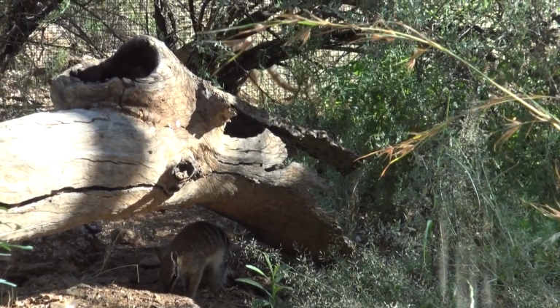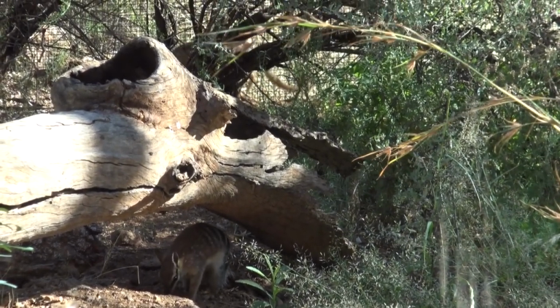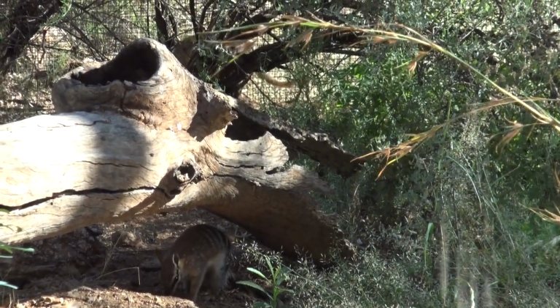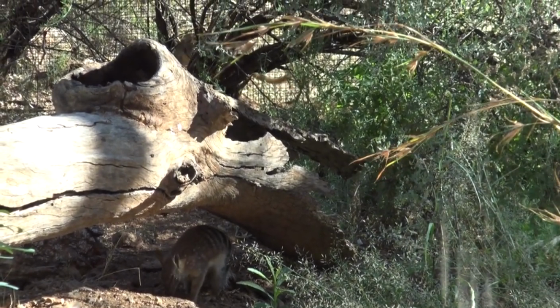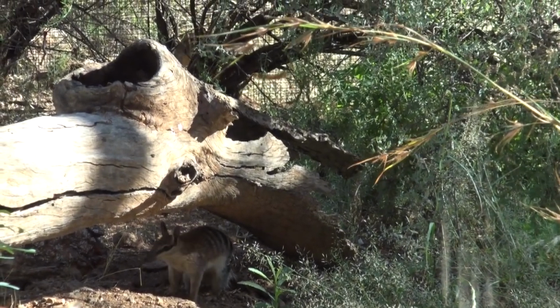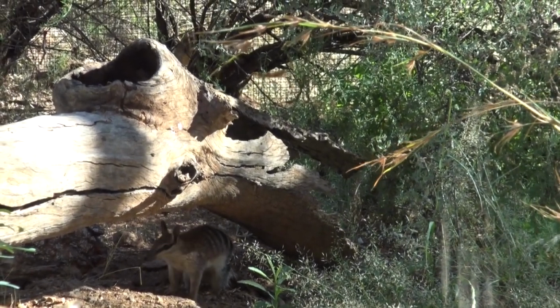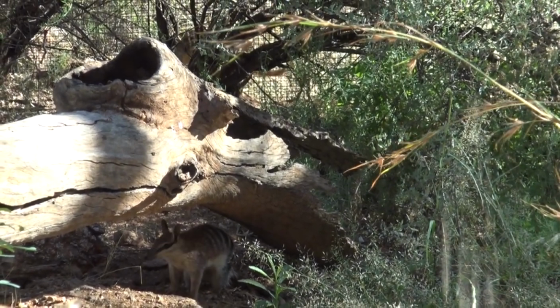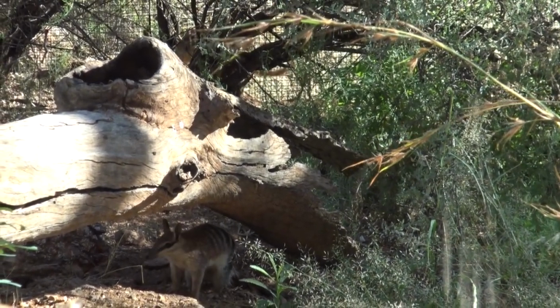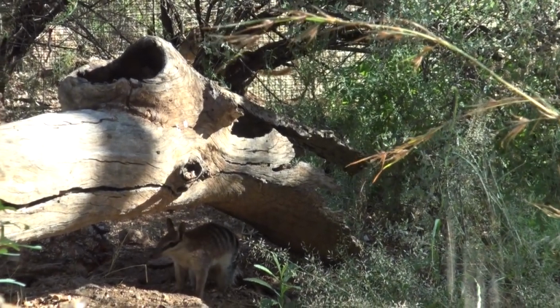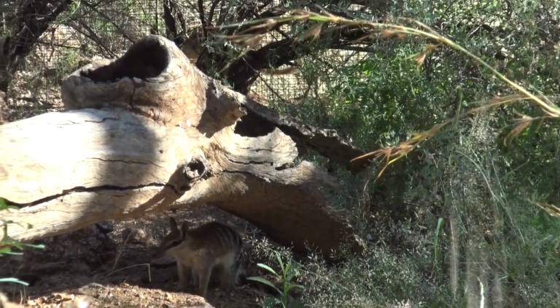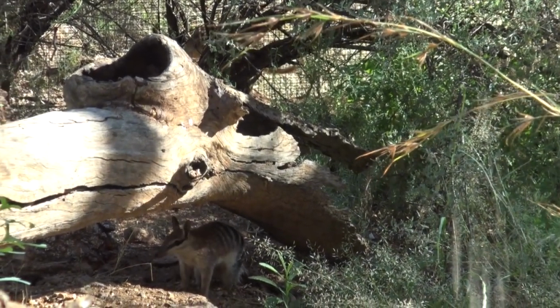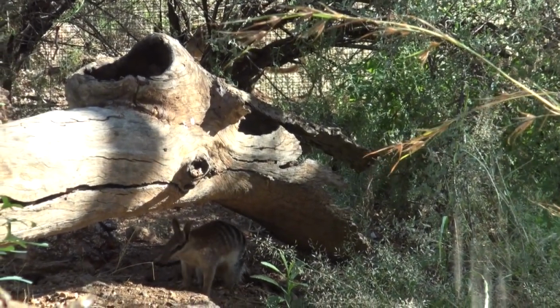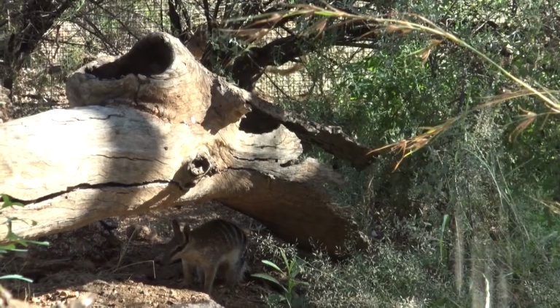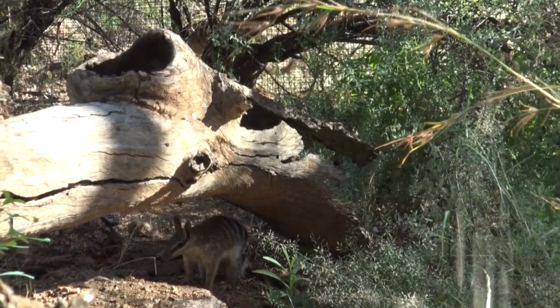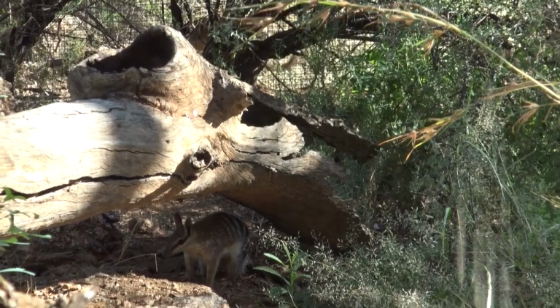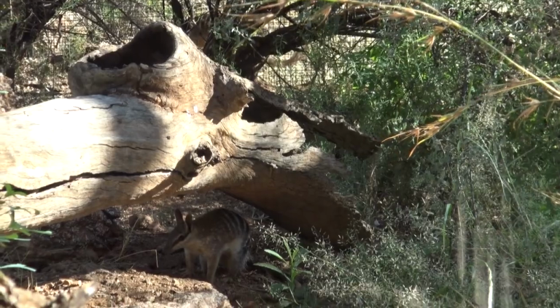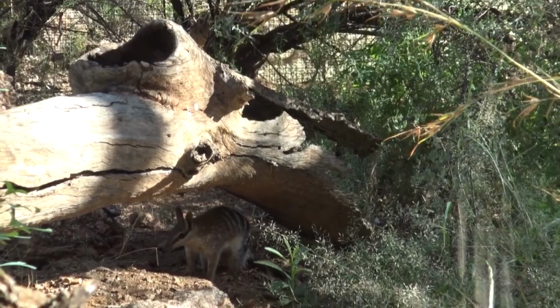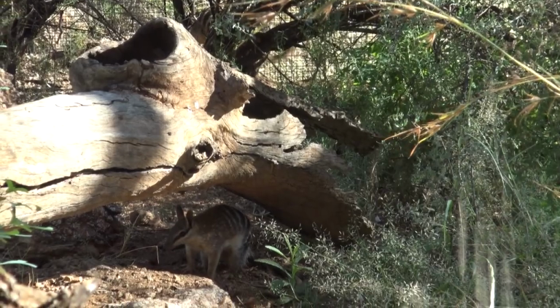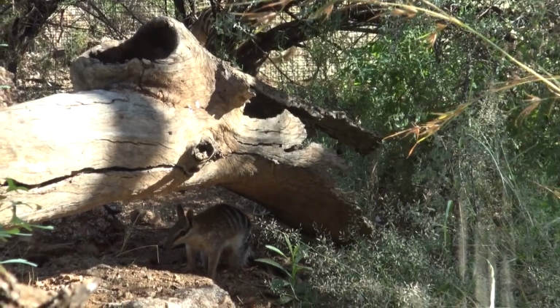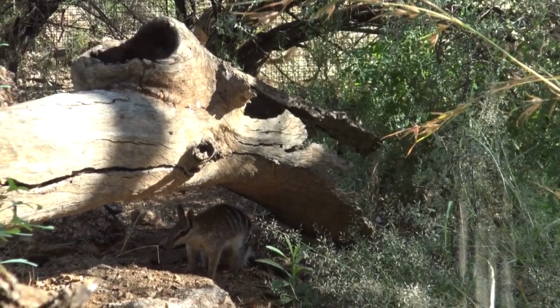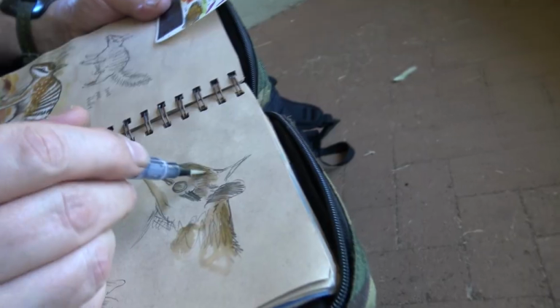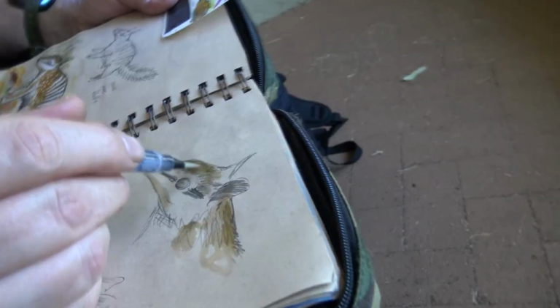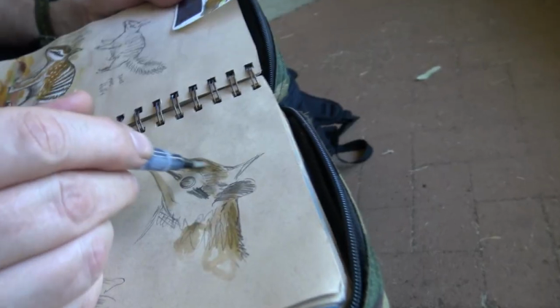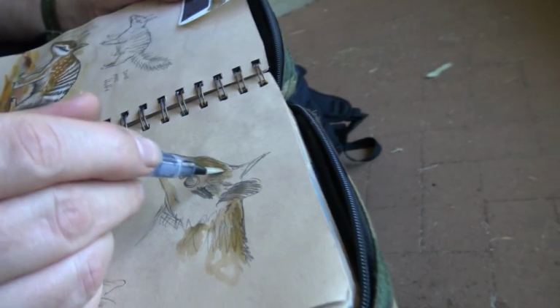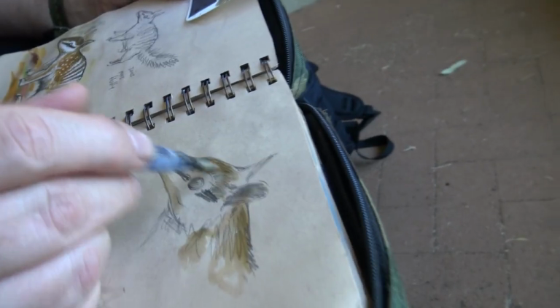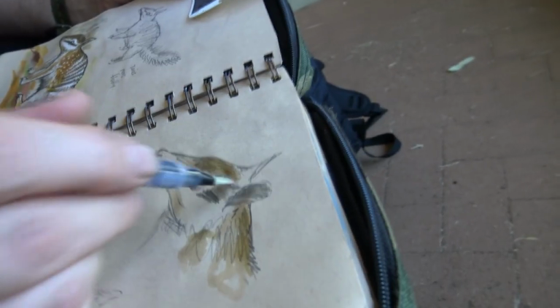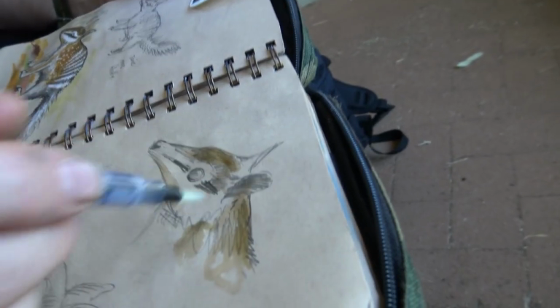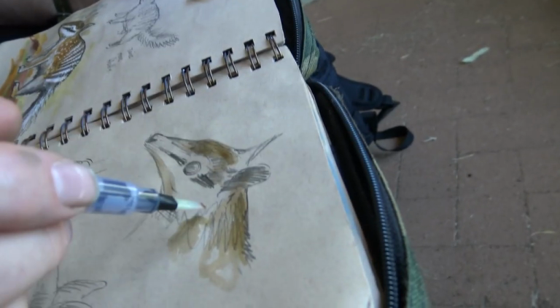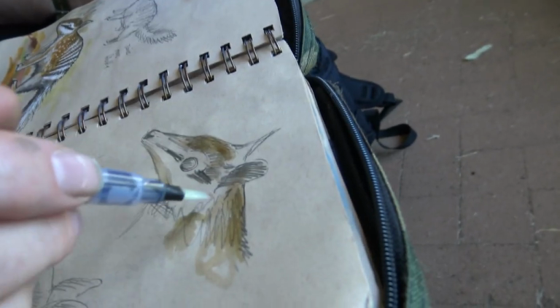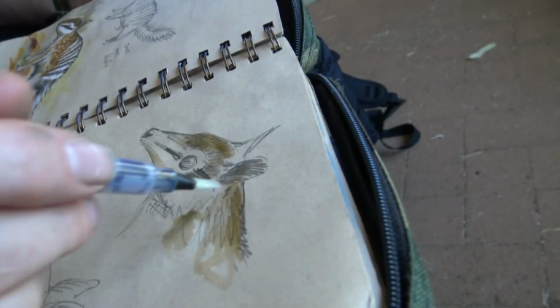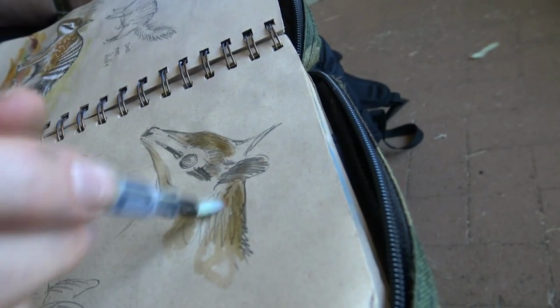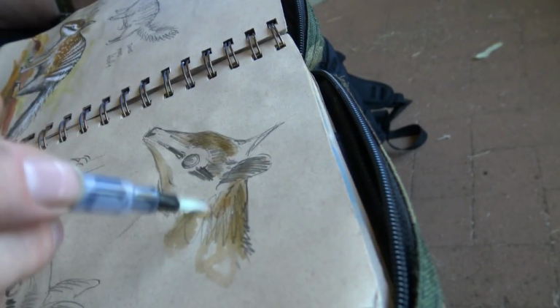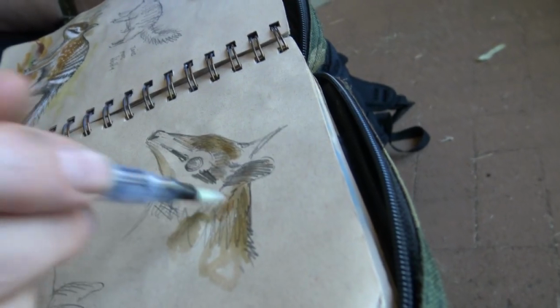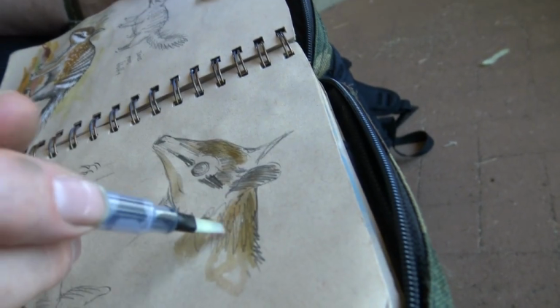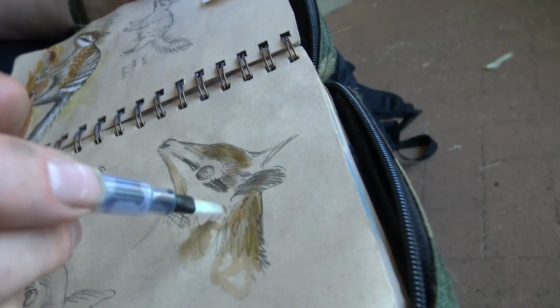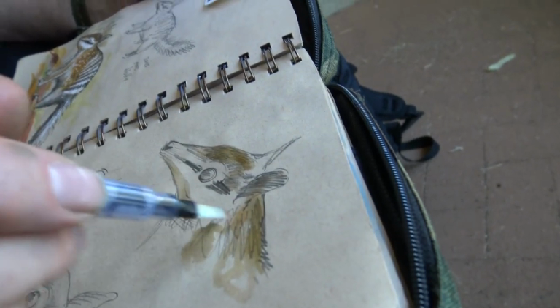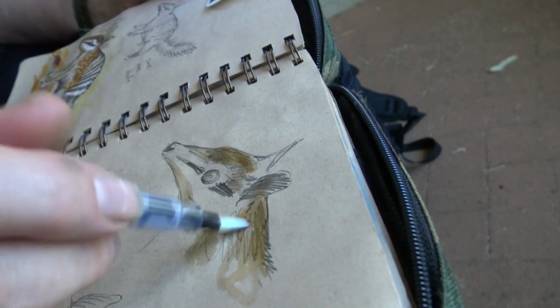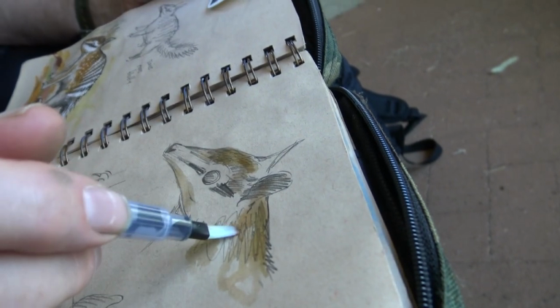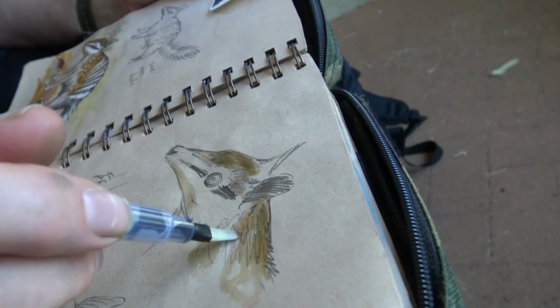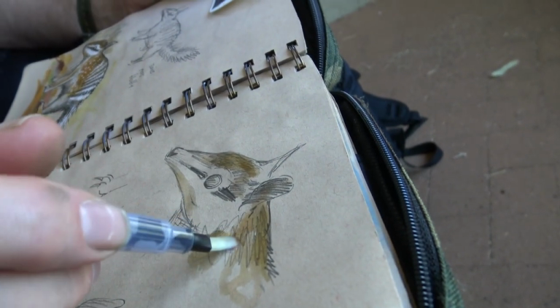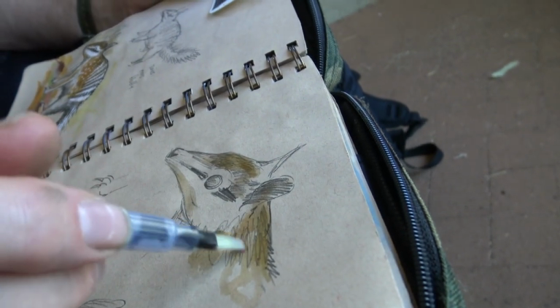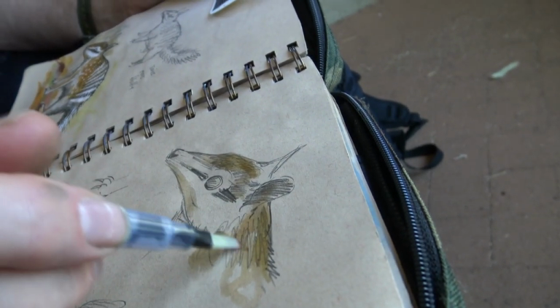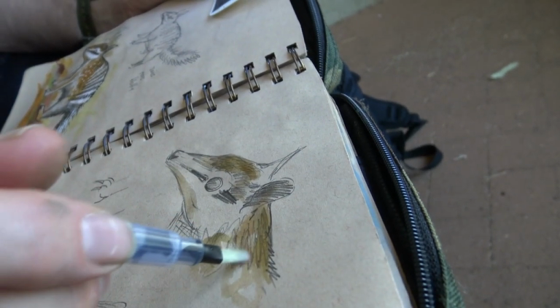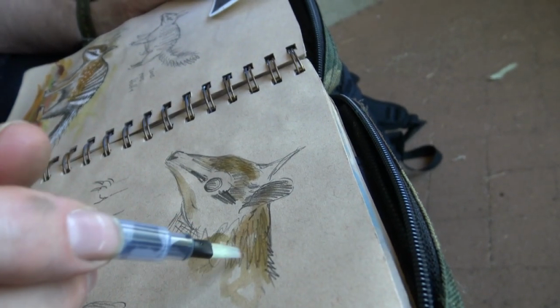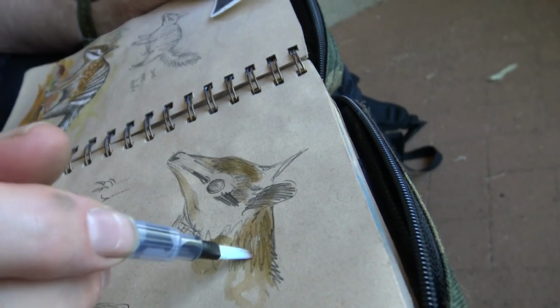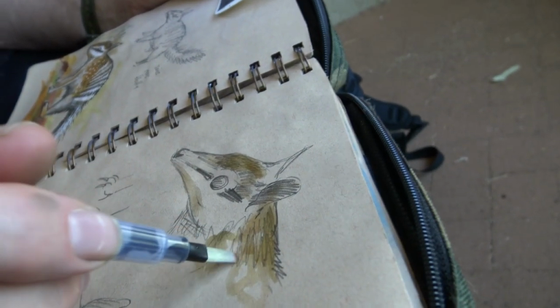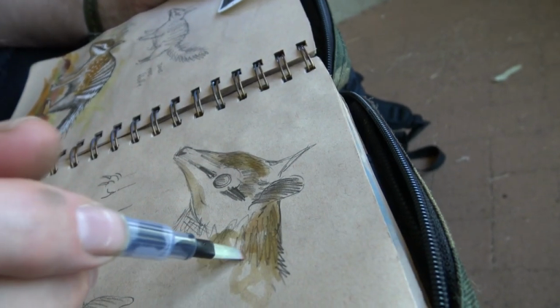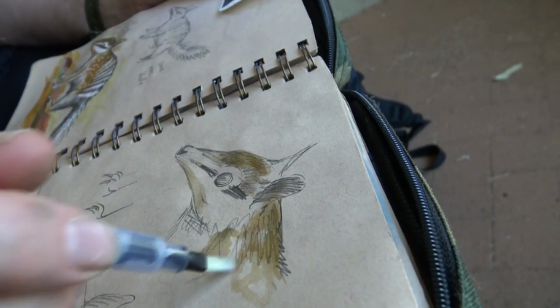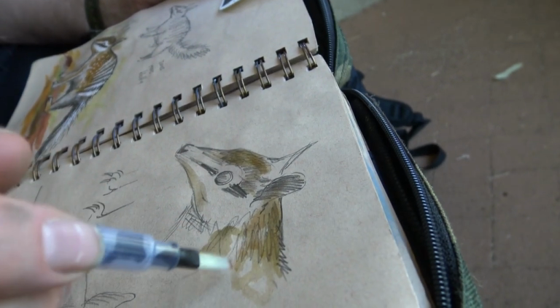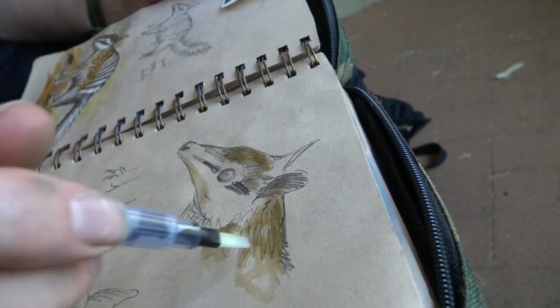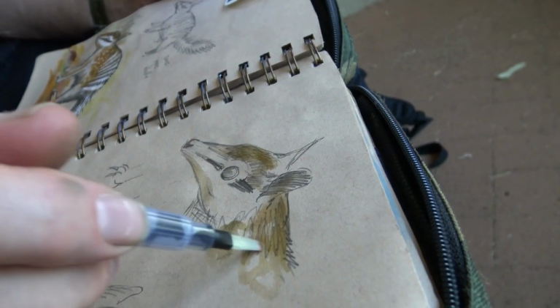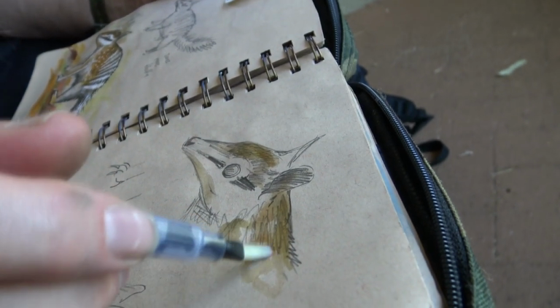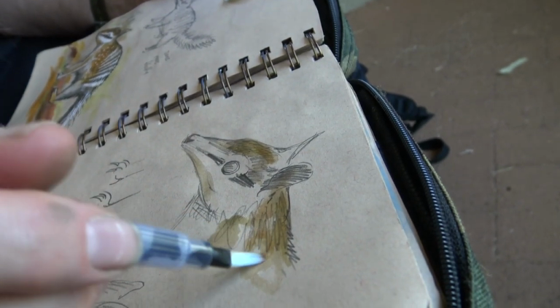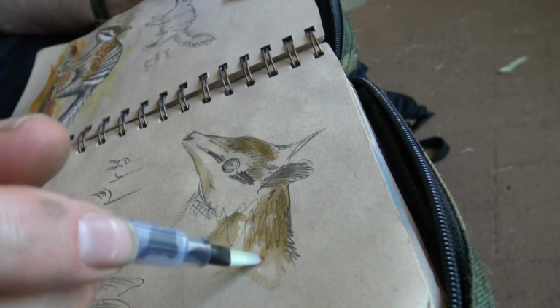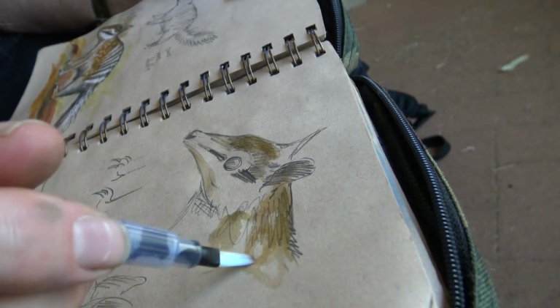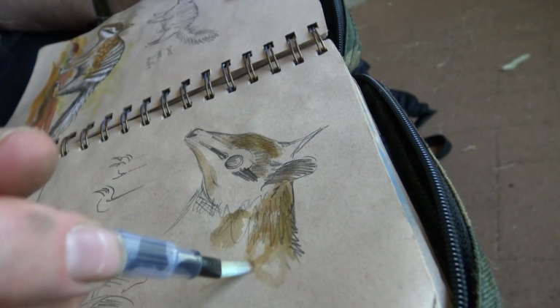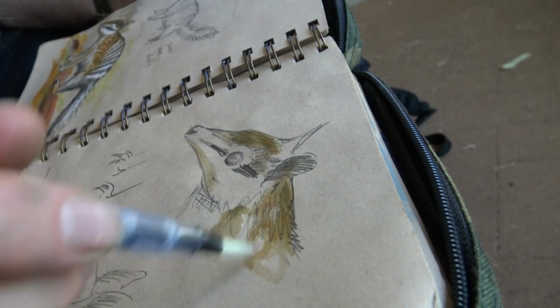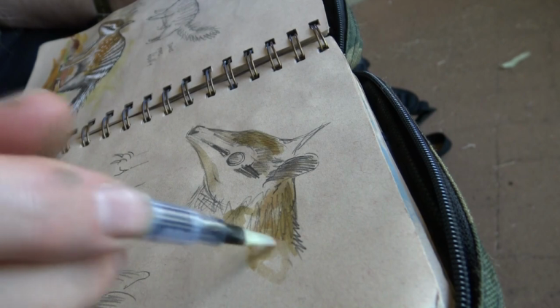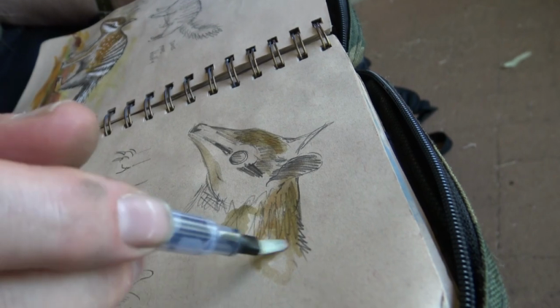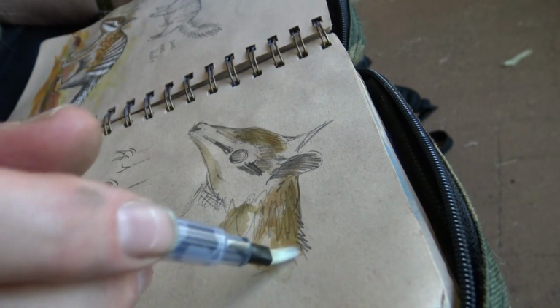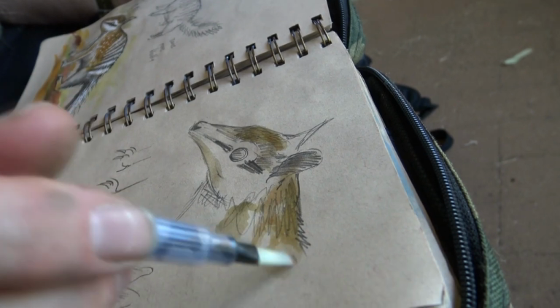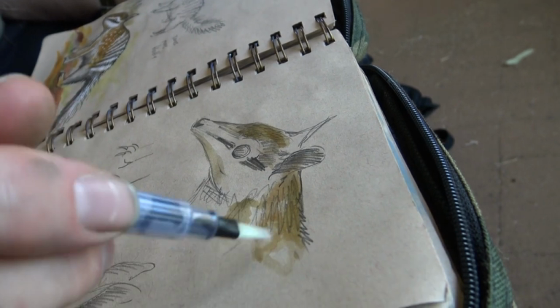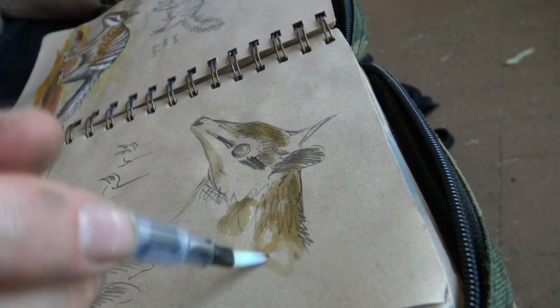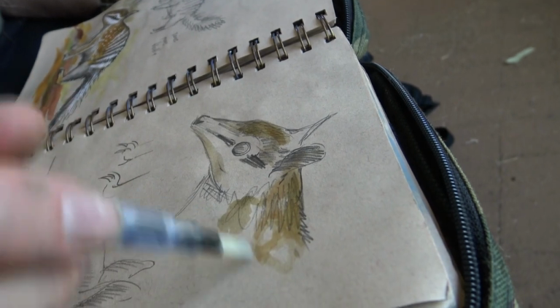There's two little fellas now. And sometimes it's nice just to add a little bit of colour to some rough sketches that I've done.